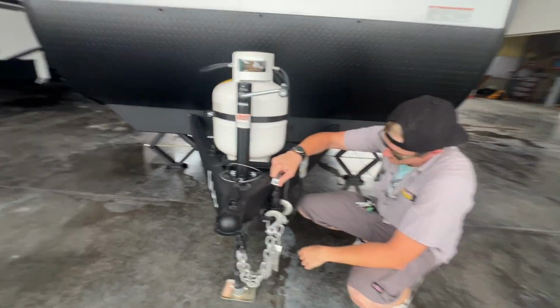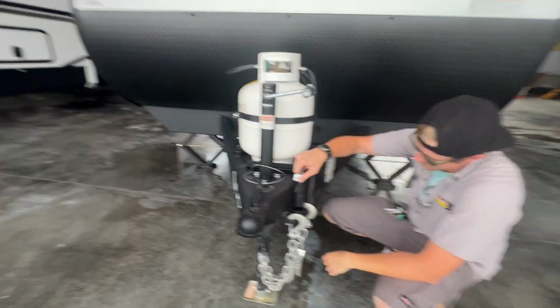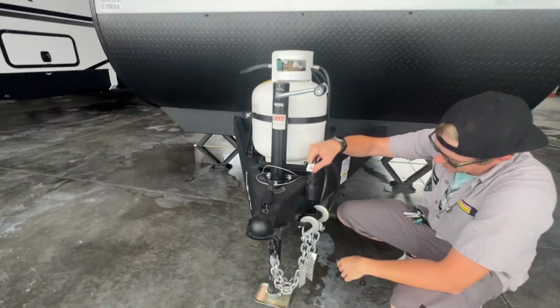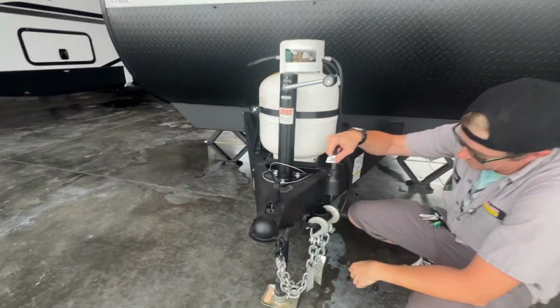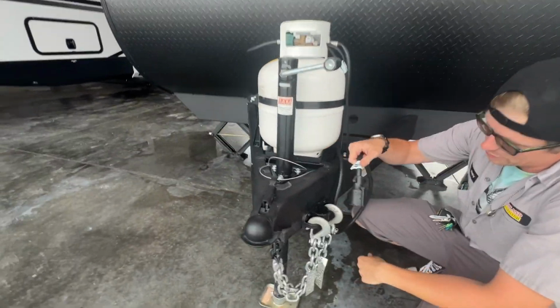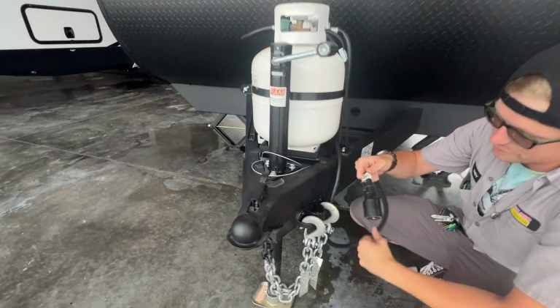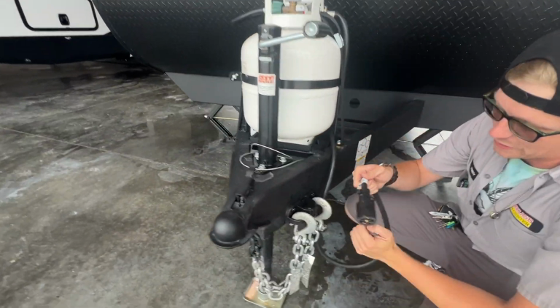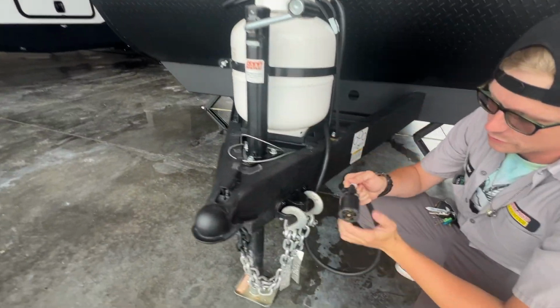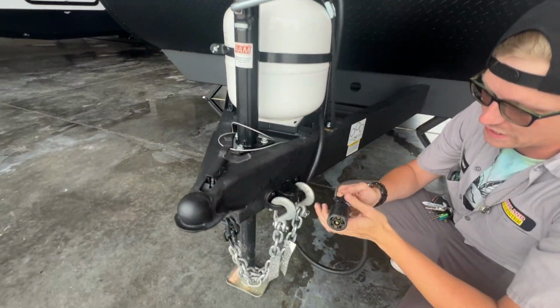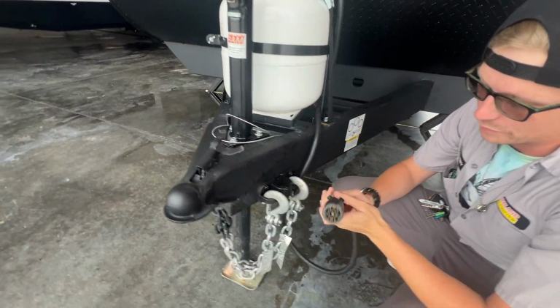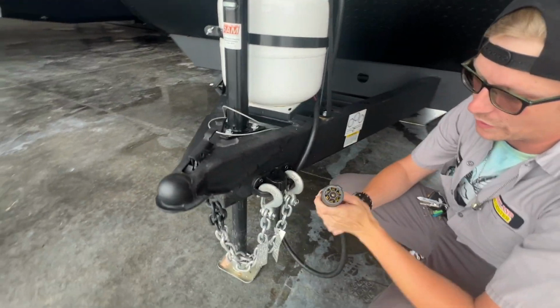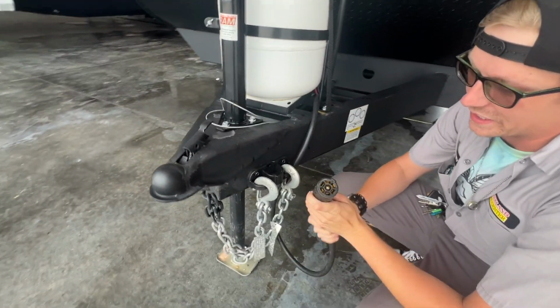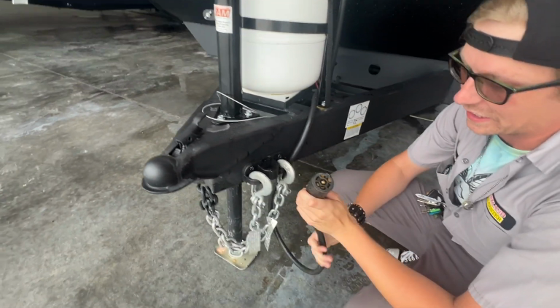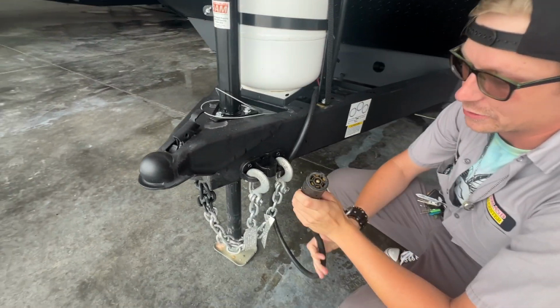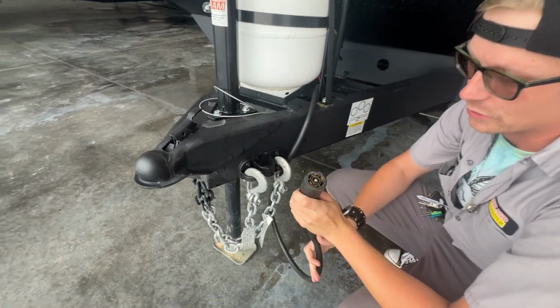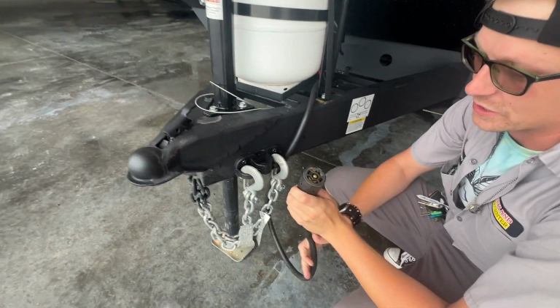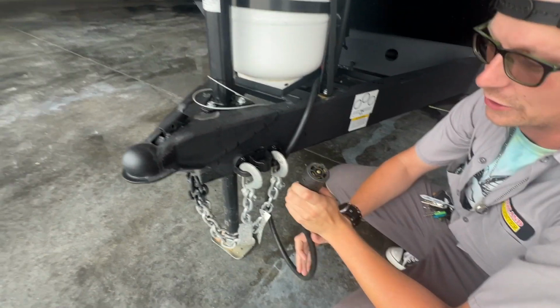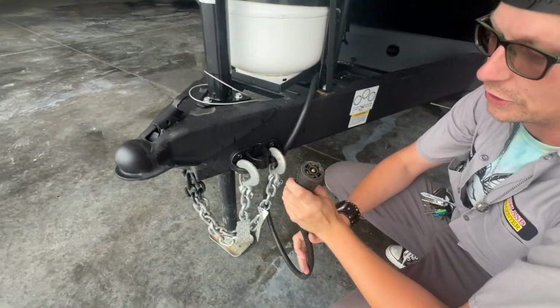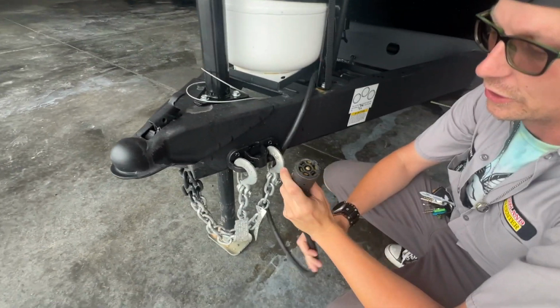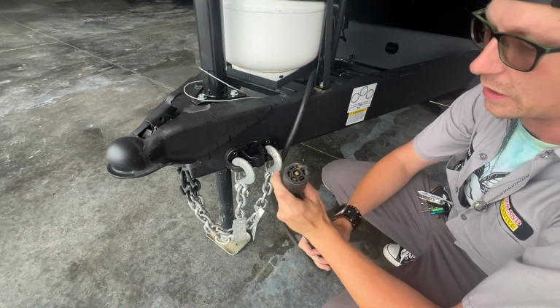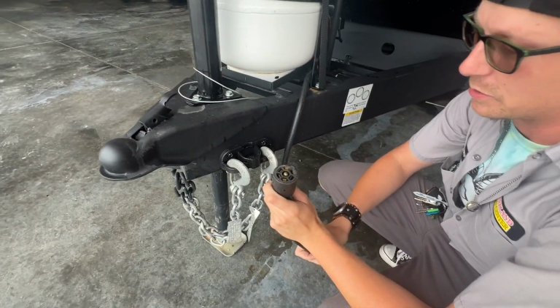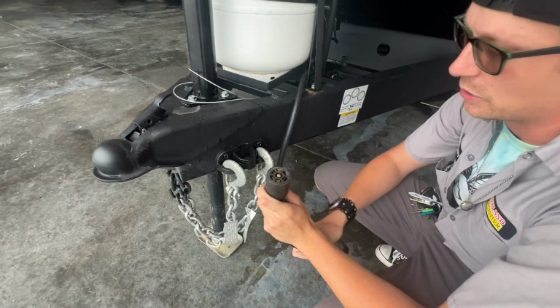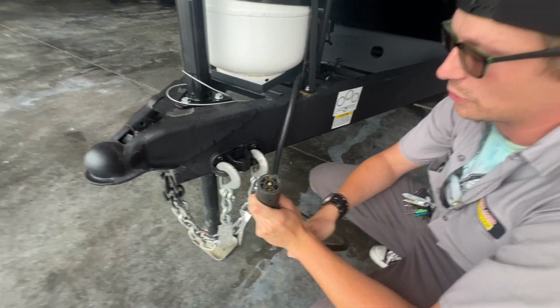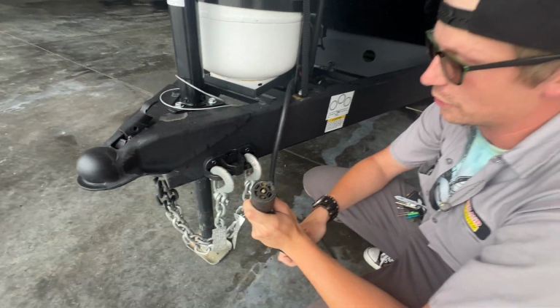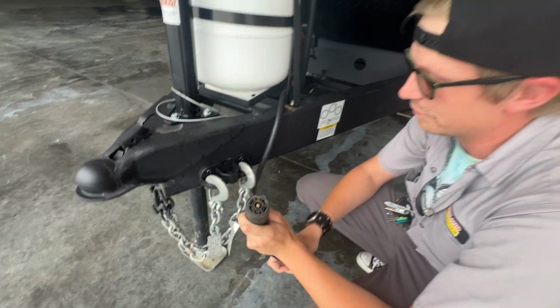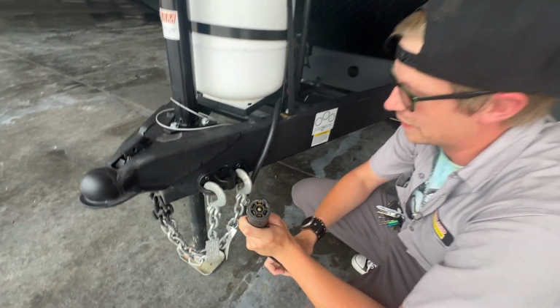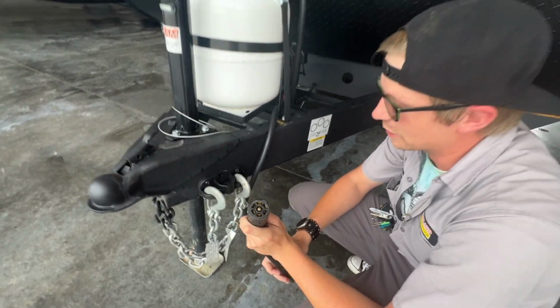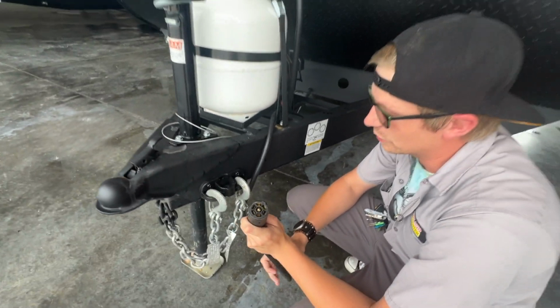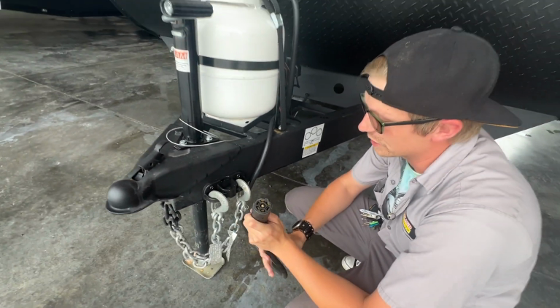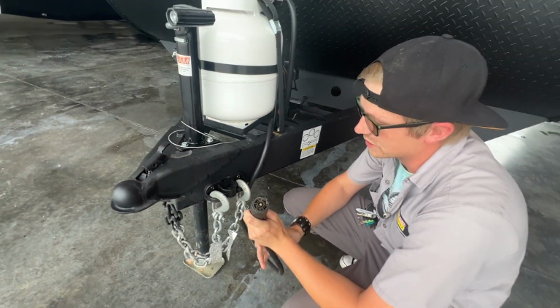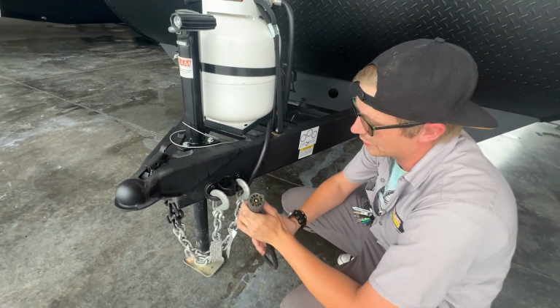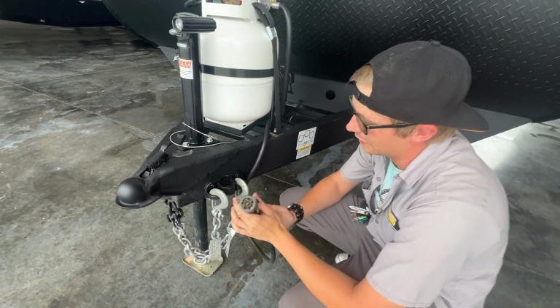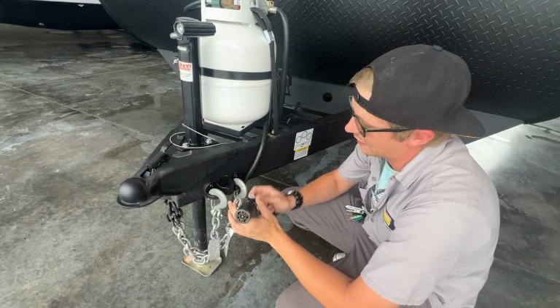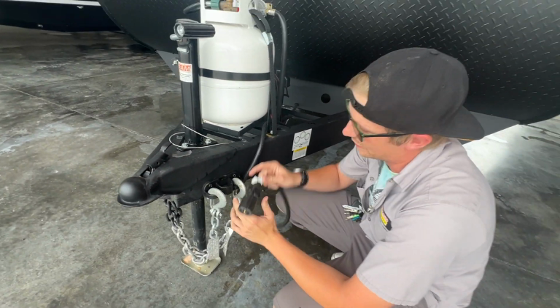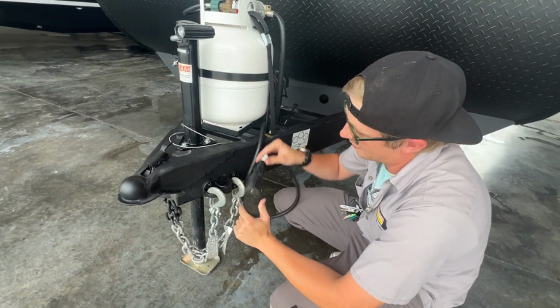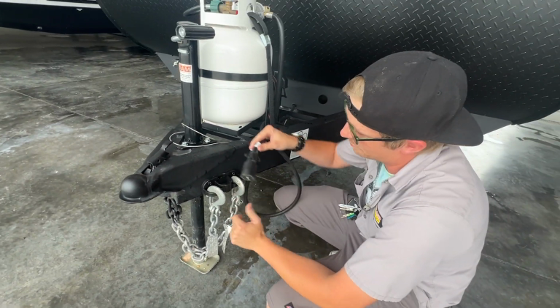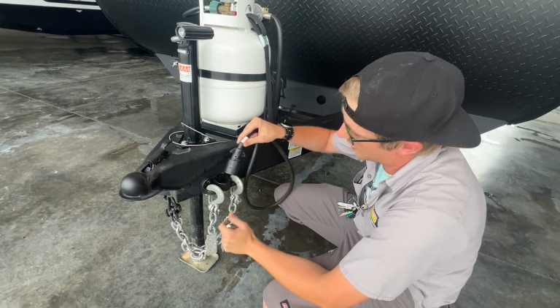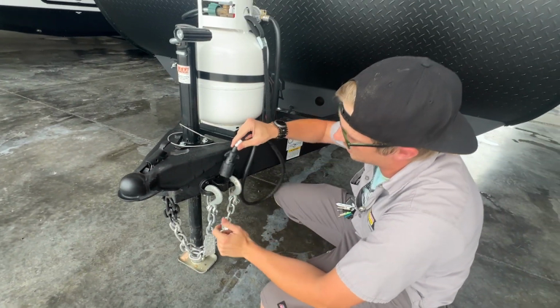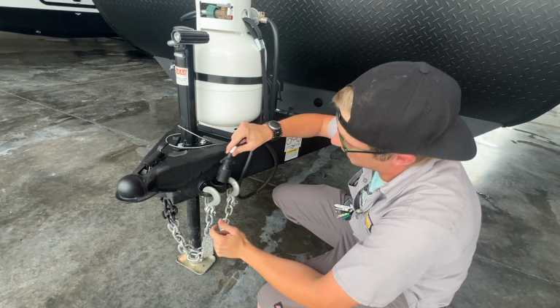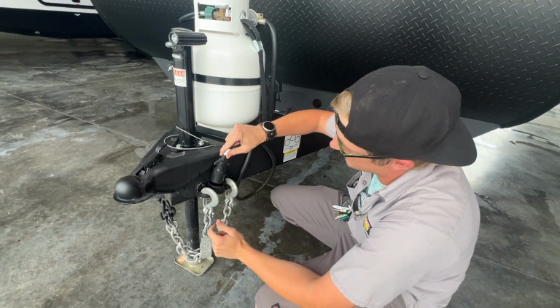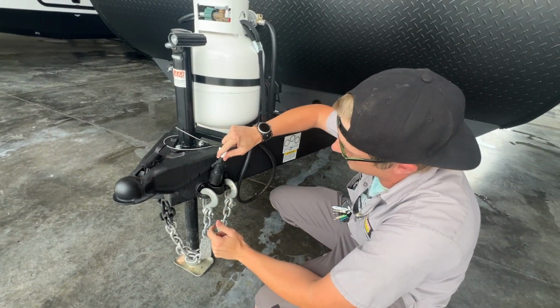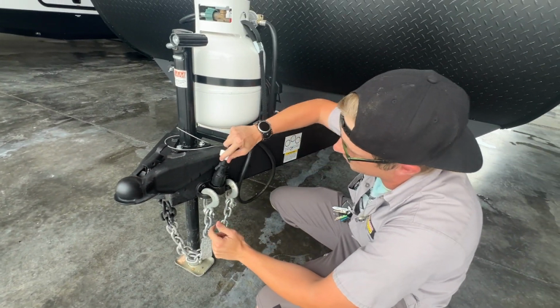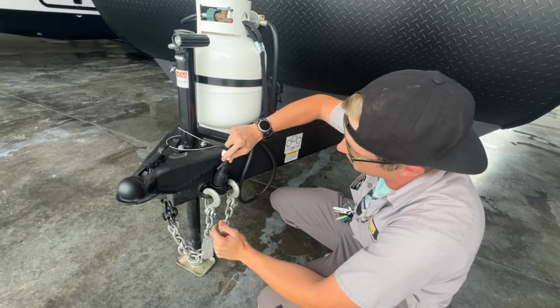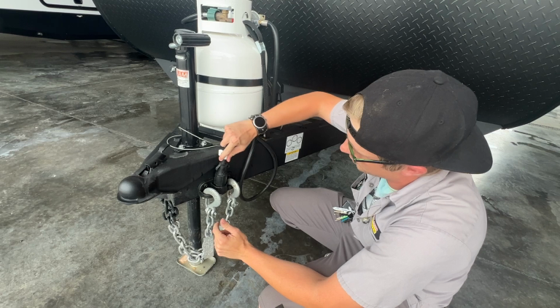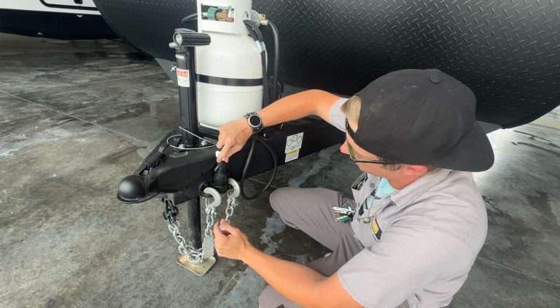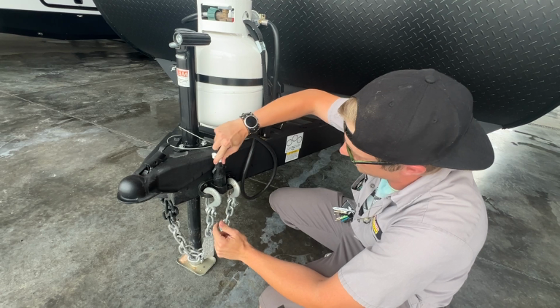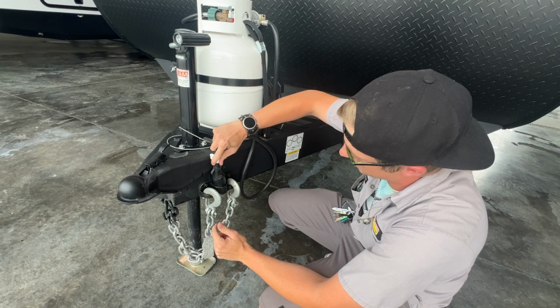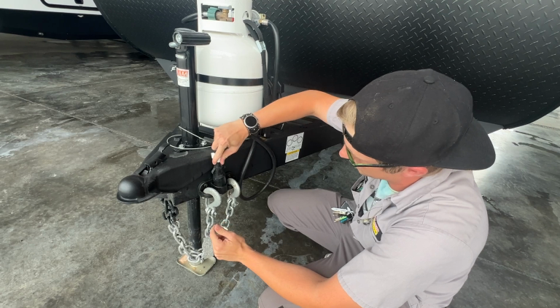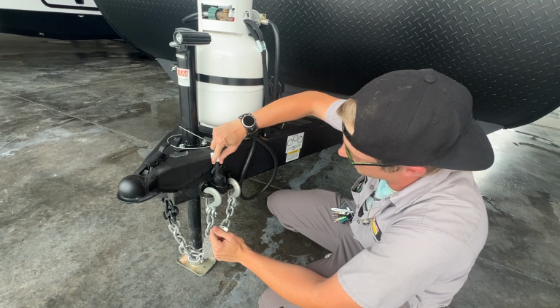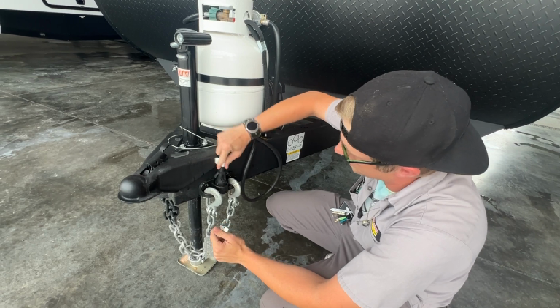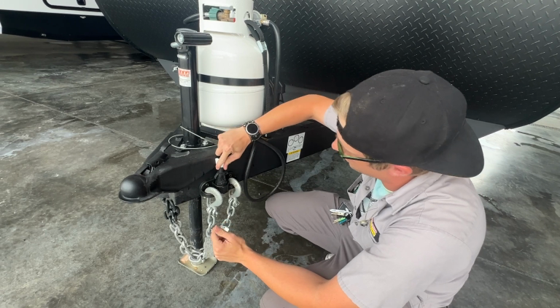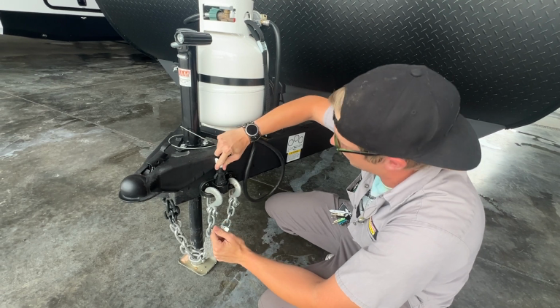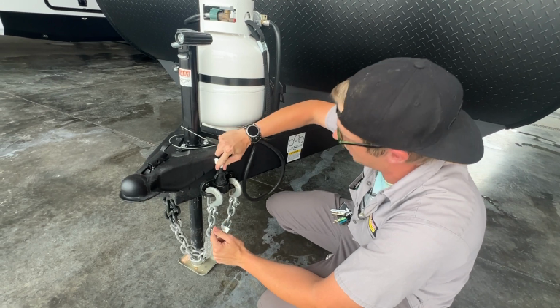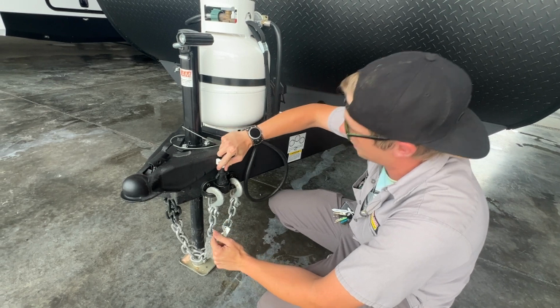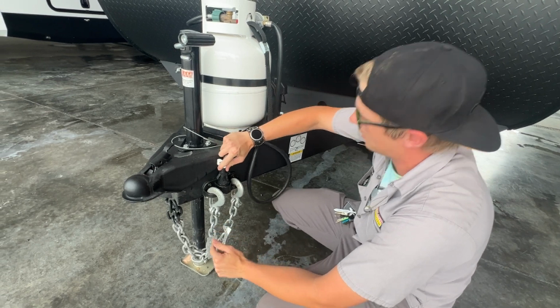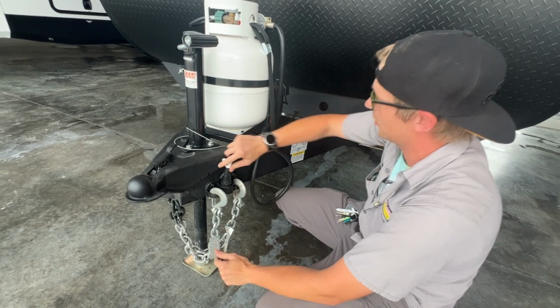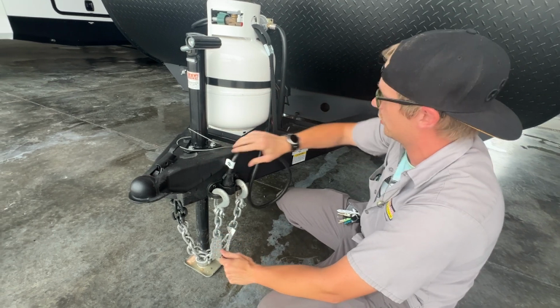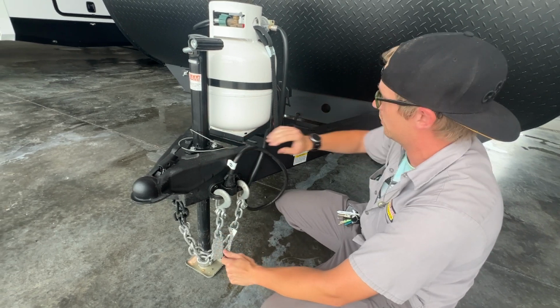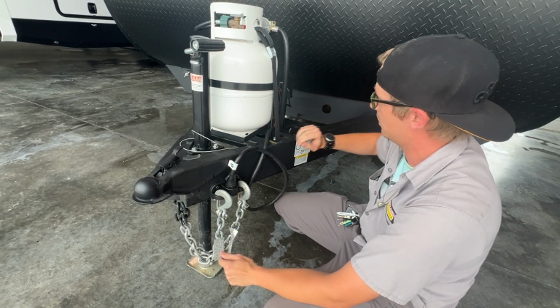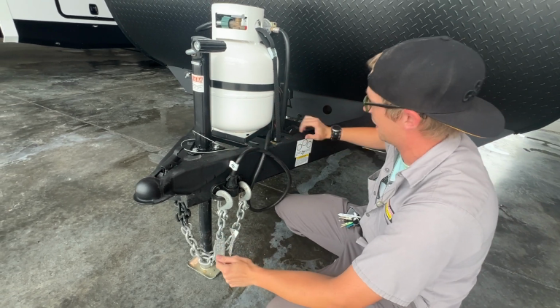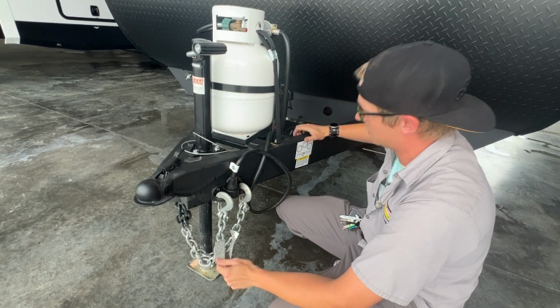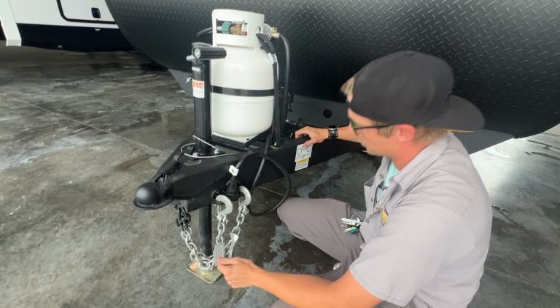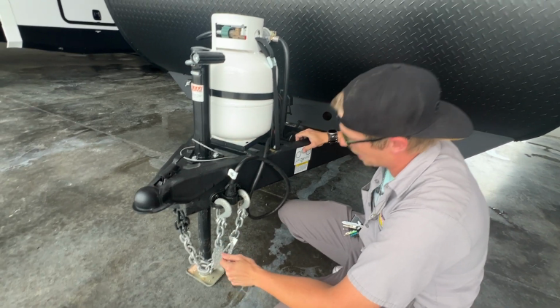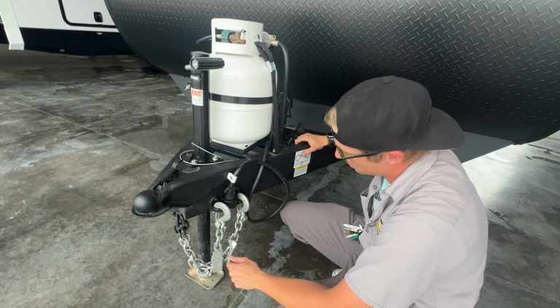Down here you've got your seven-way connector that's going to hook up to your vehicle, which is going to allow you to have brake lights and turn signals and stuff like that on the back of your camper.